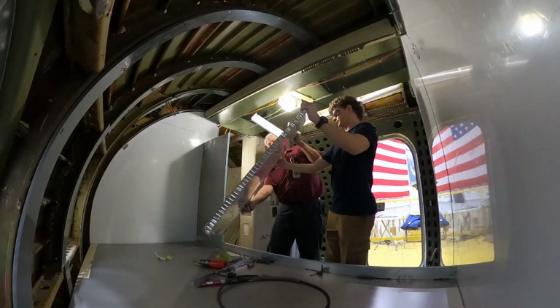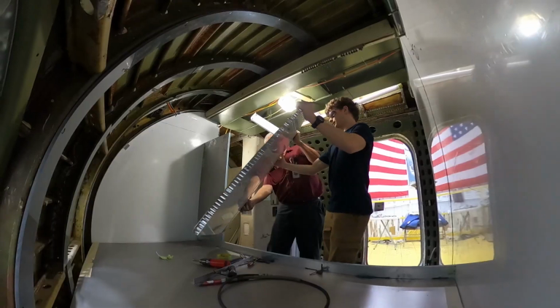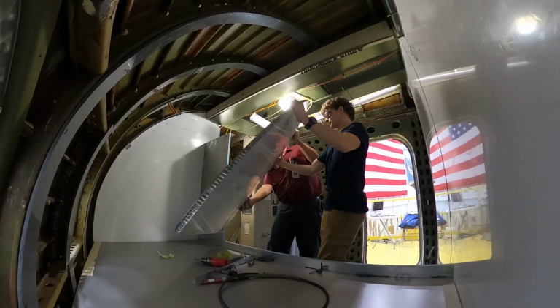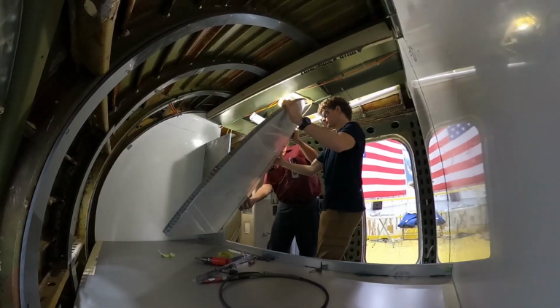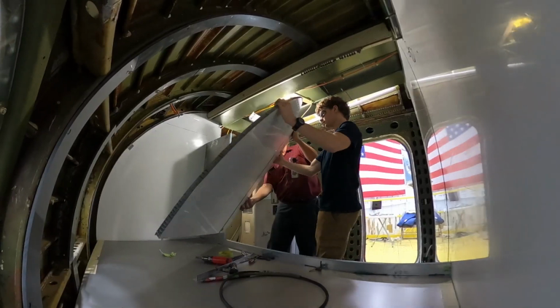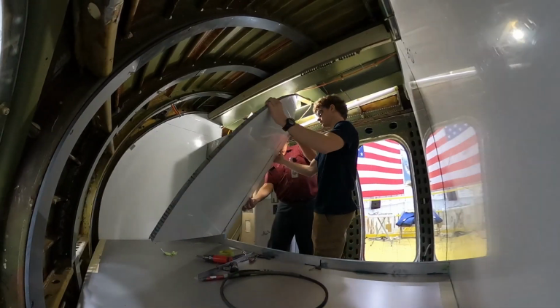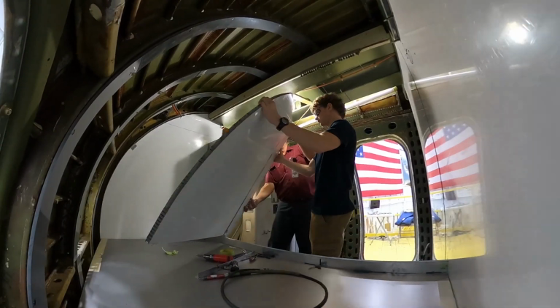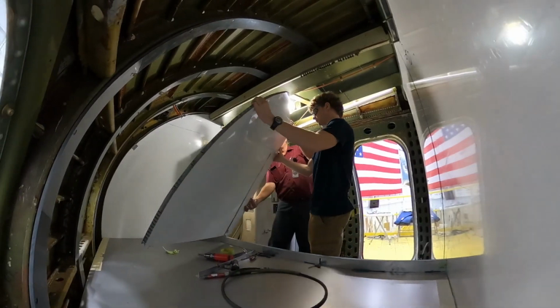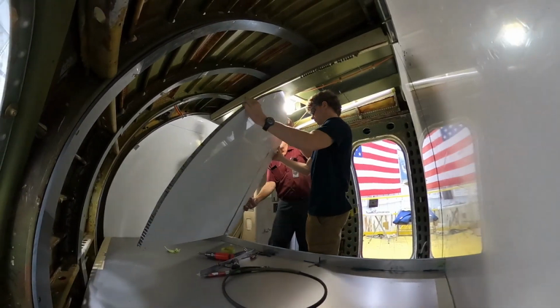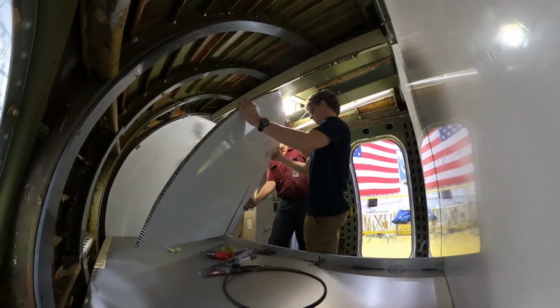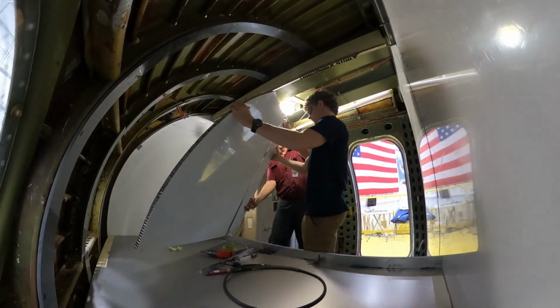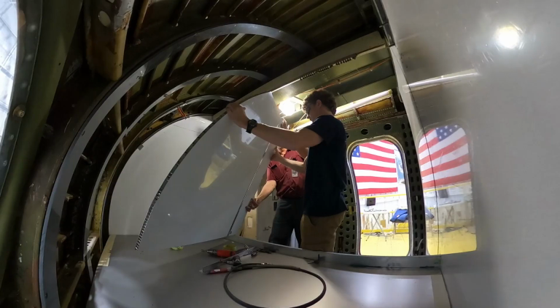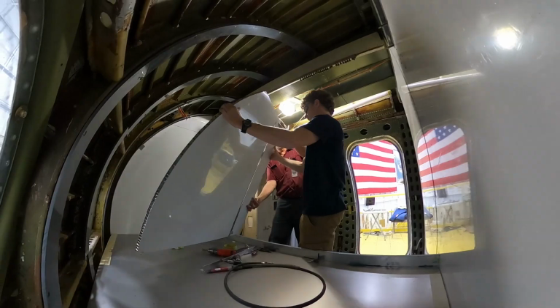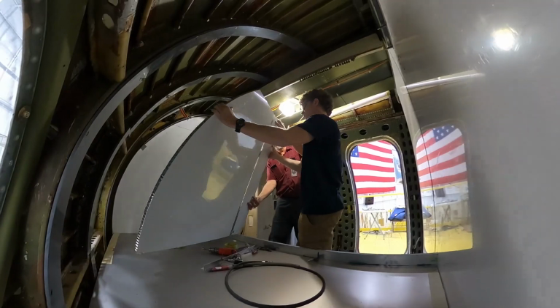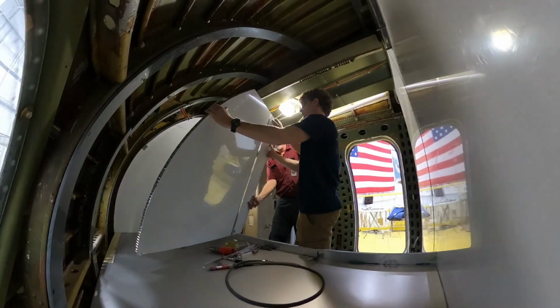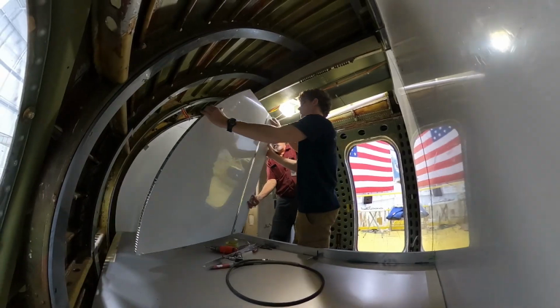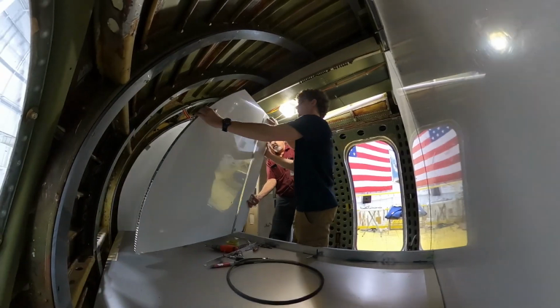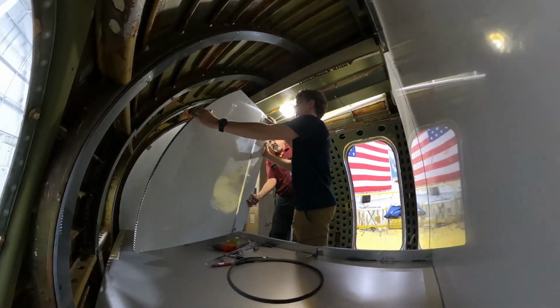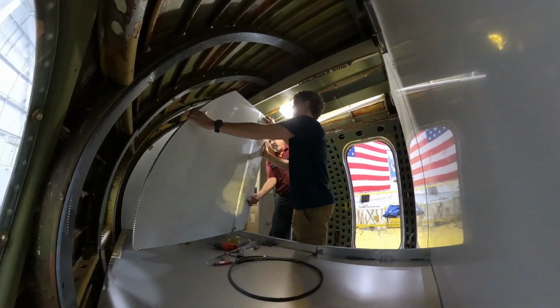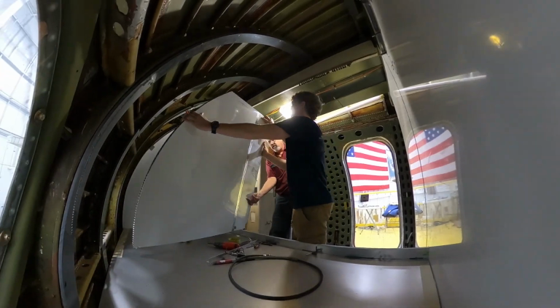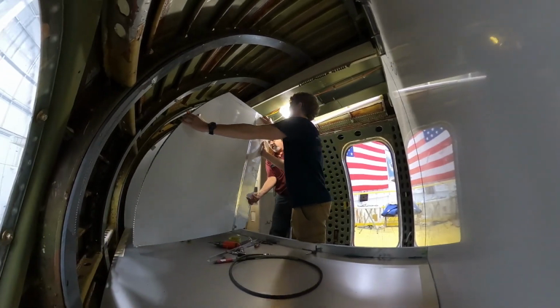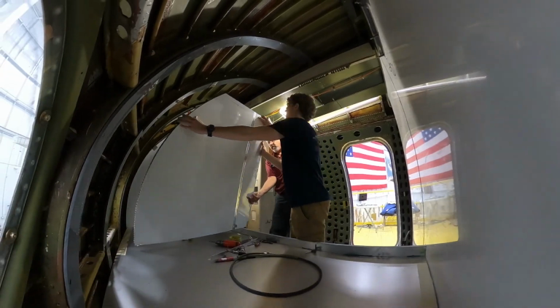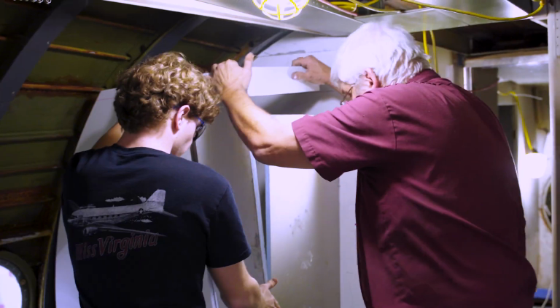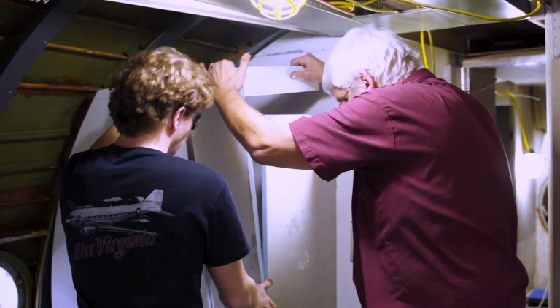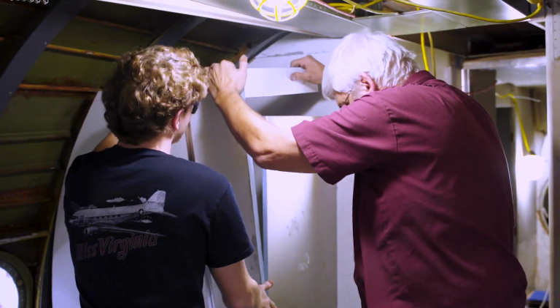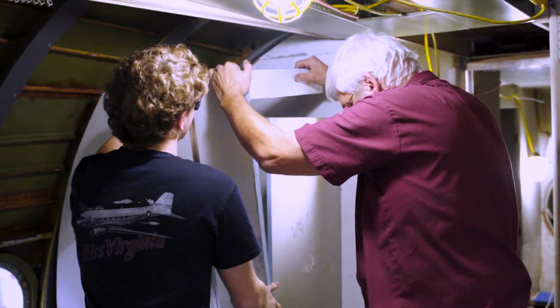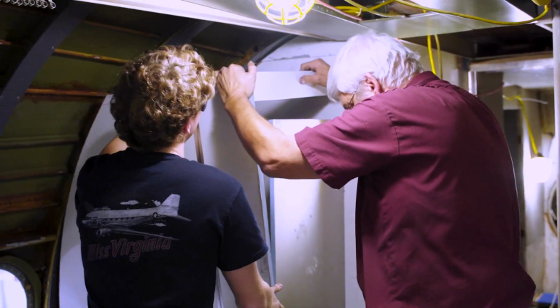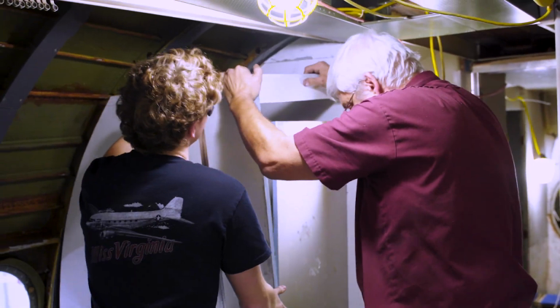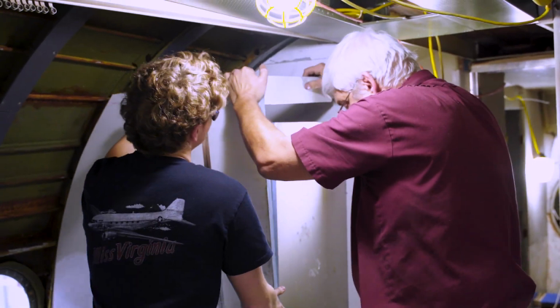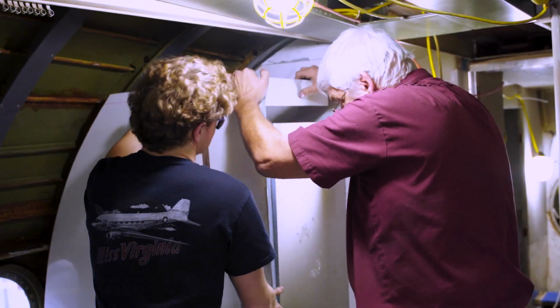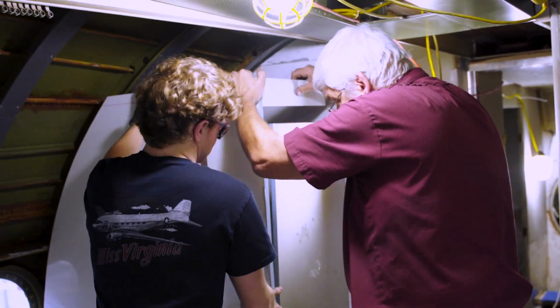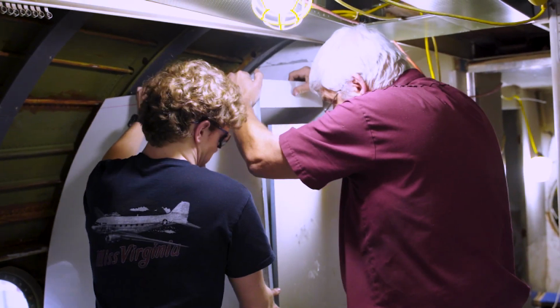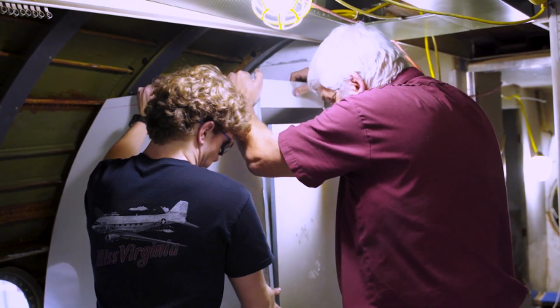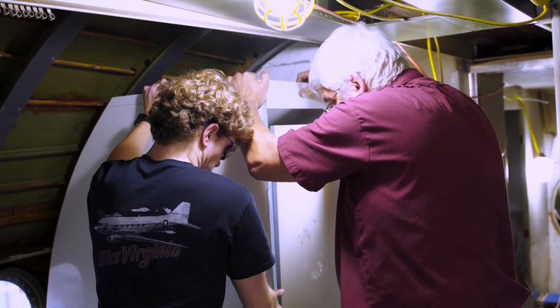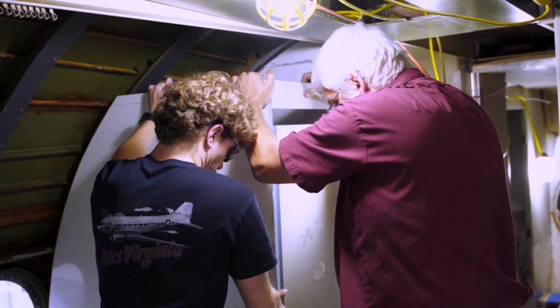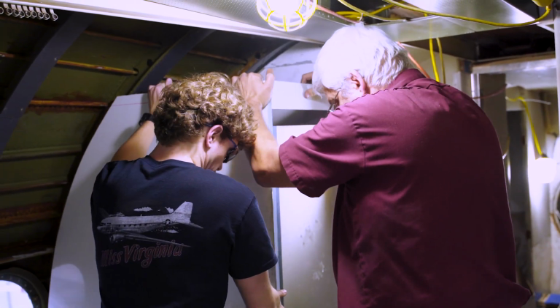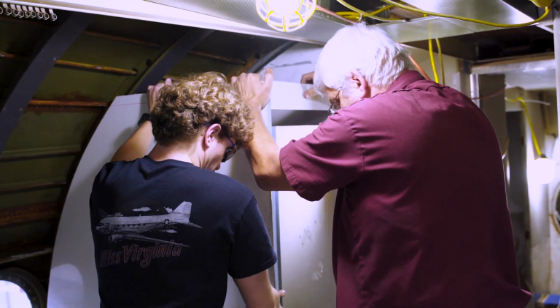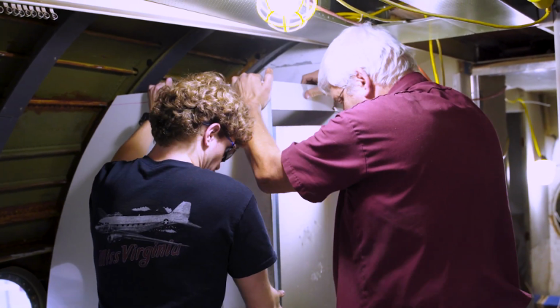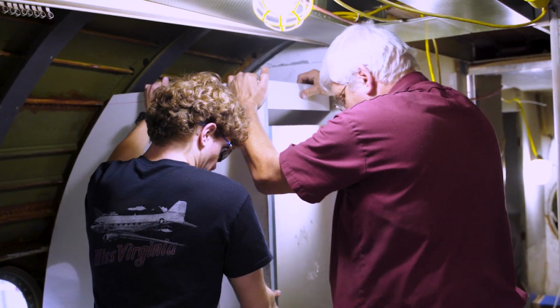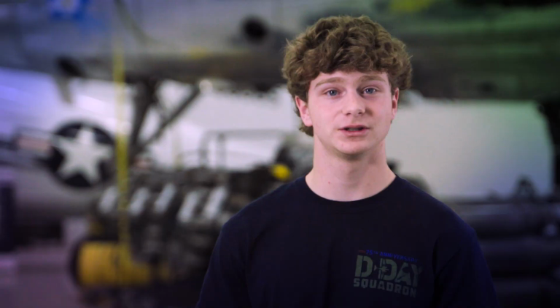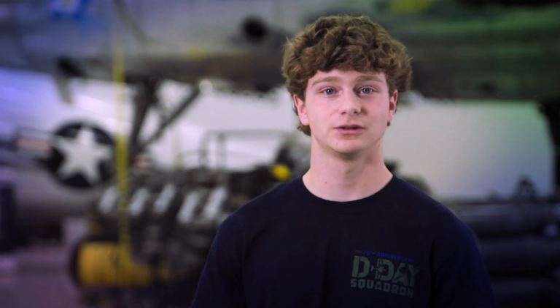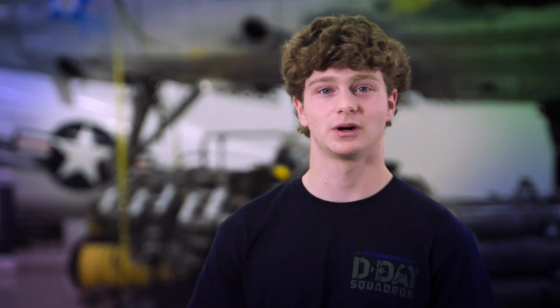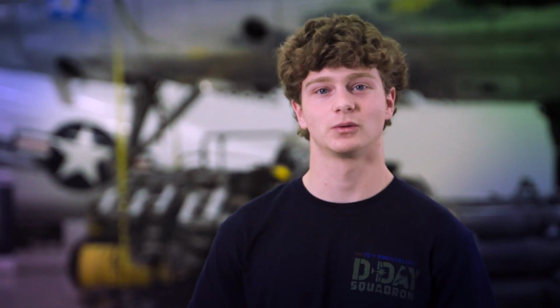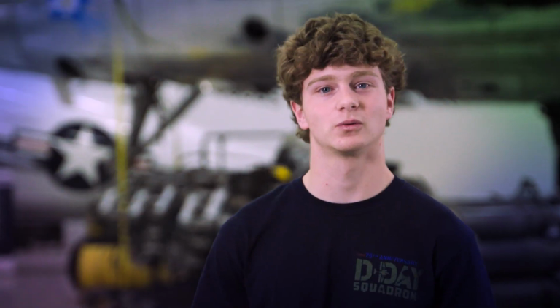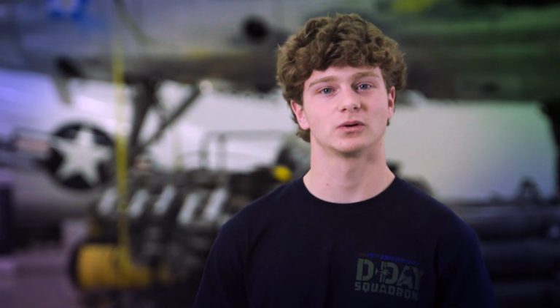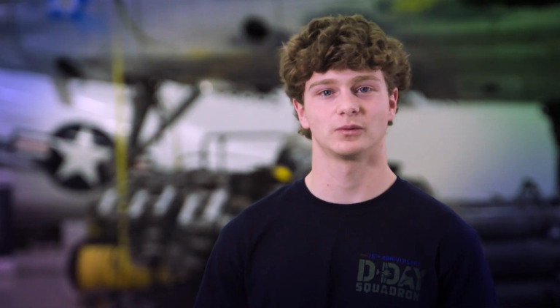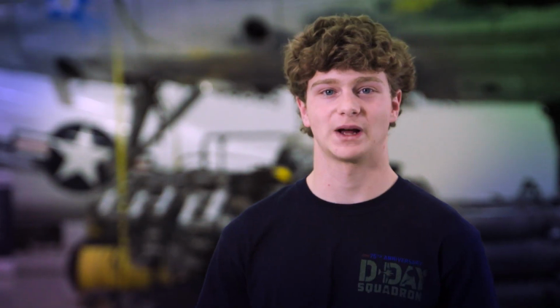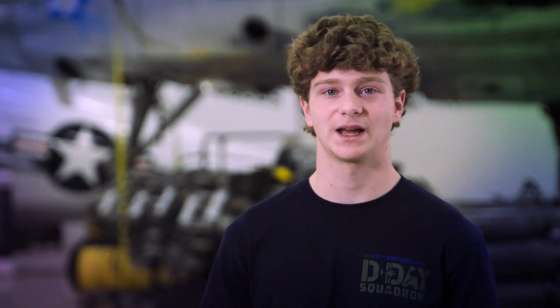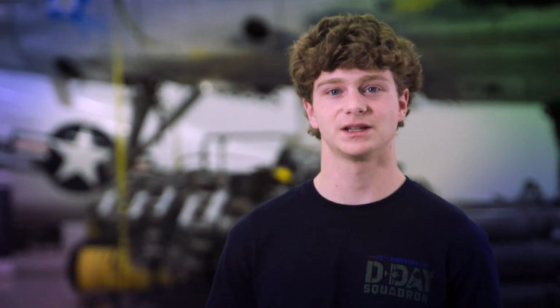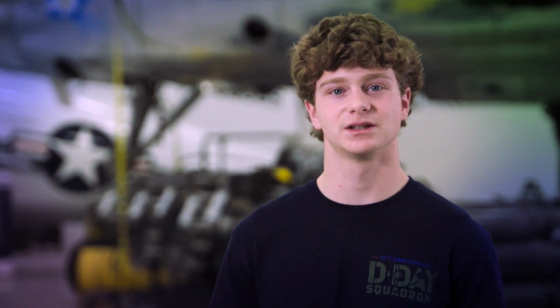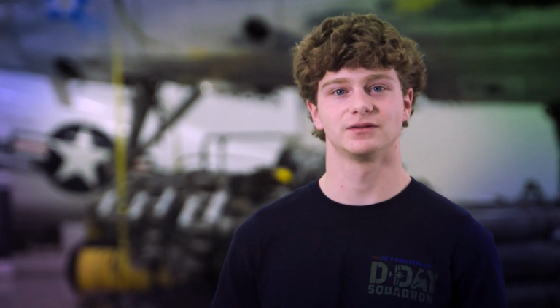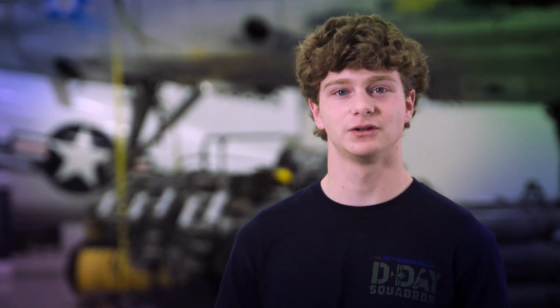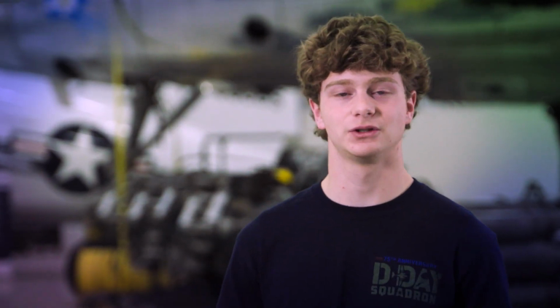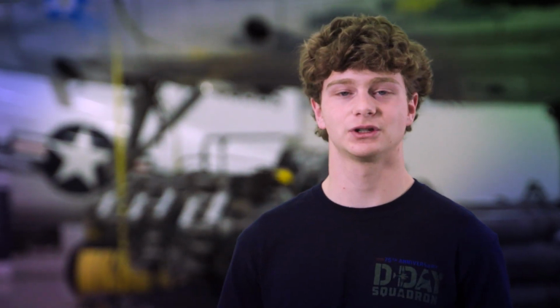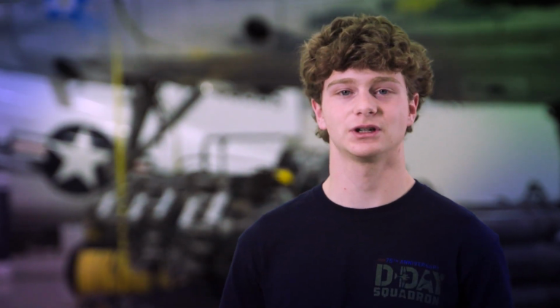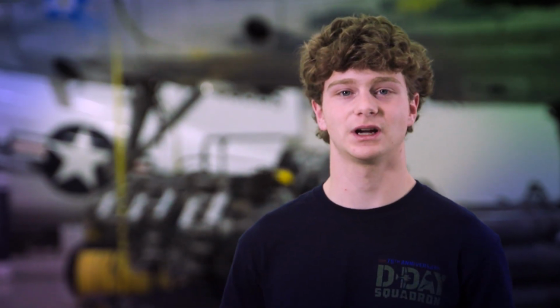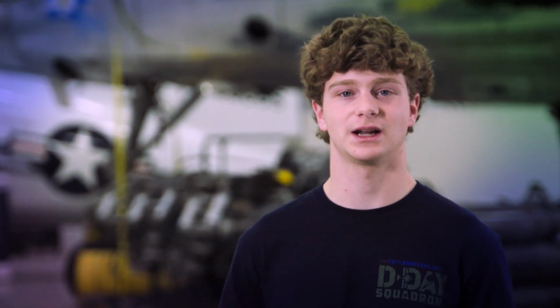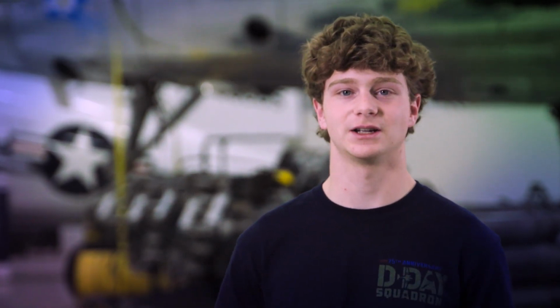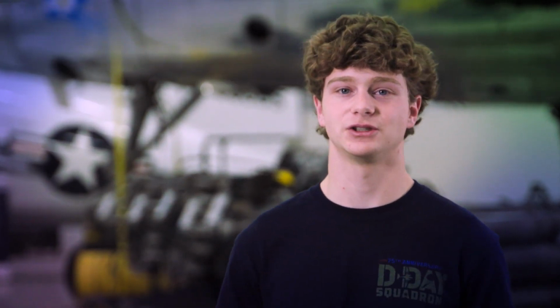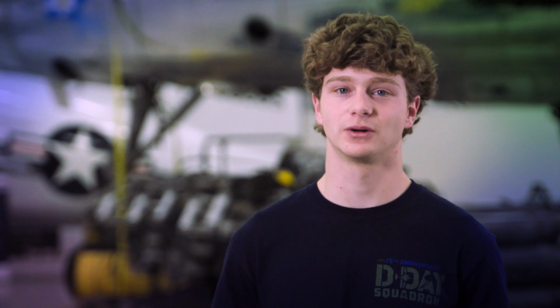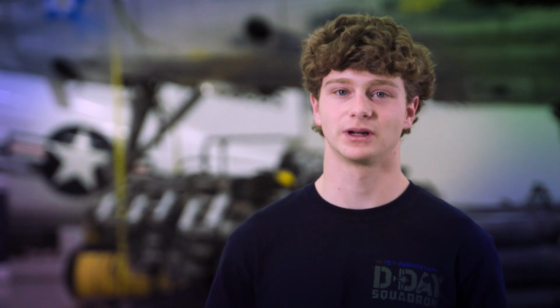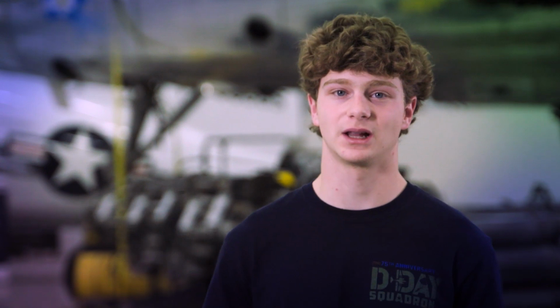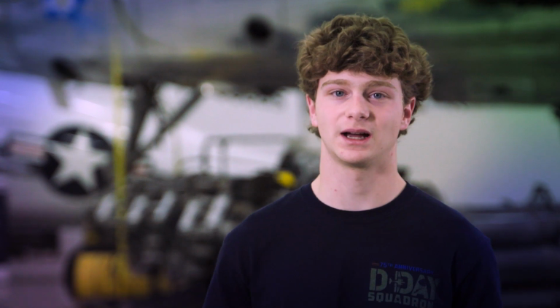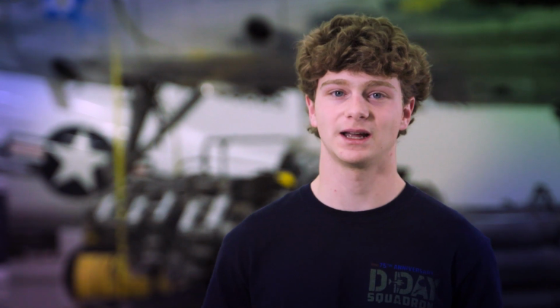It is a lot of fun working here. I have learned a lot about what I want to do. I want to work with my hands in the future and I enjoy it a lot.